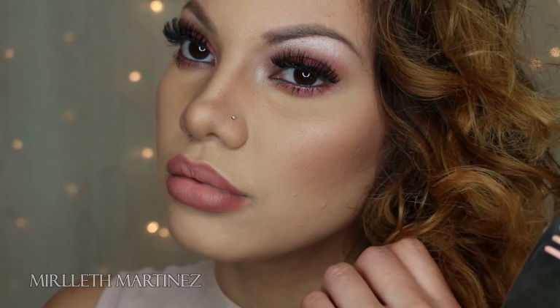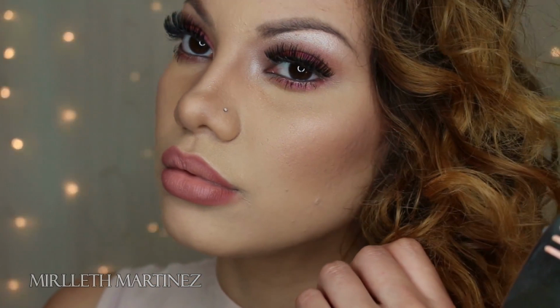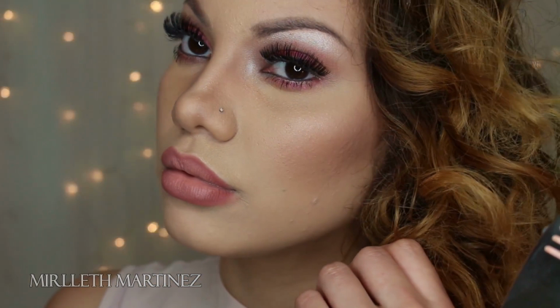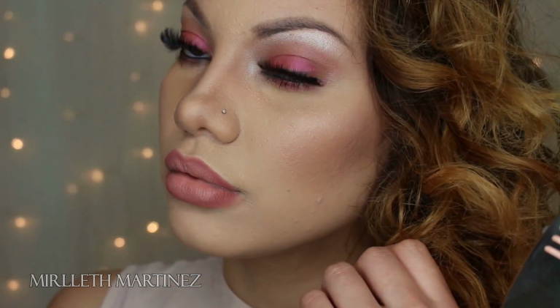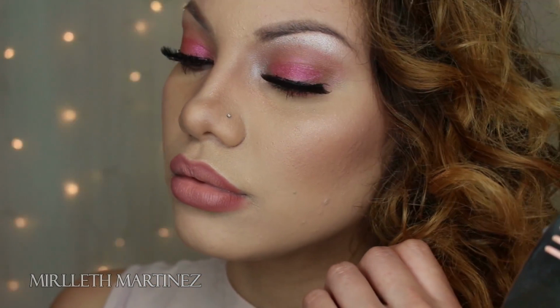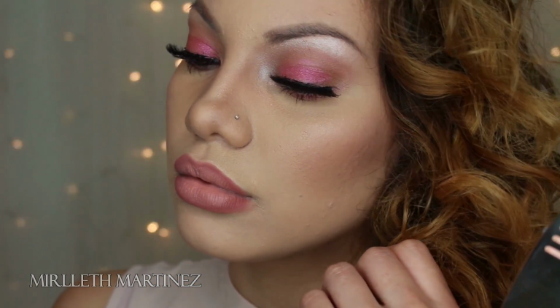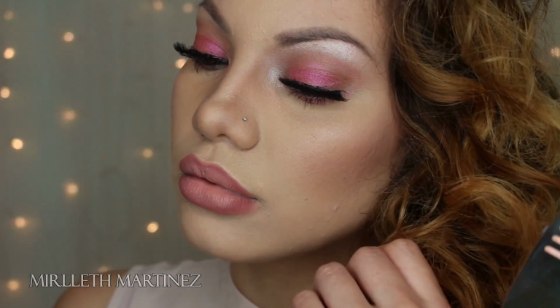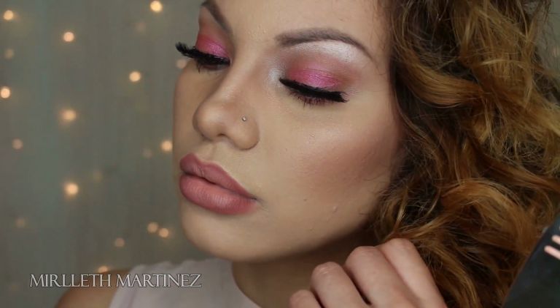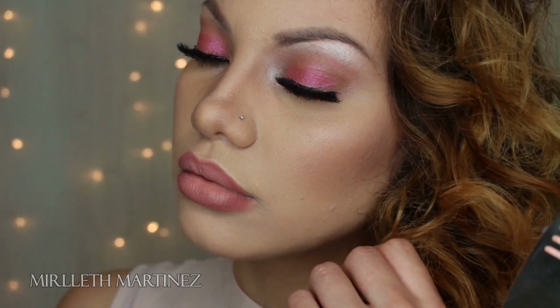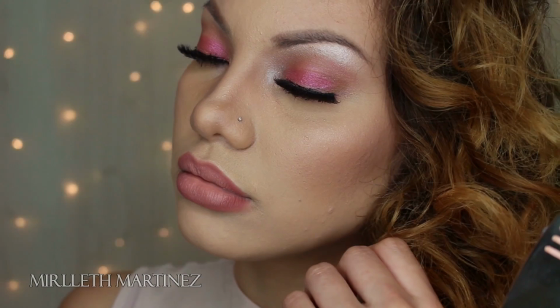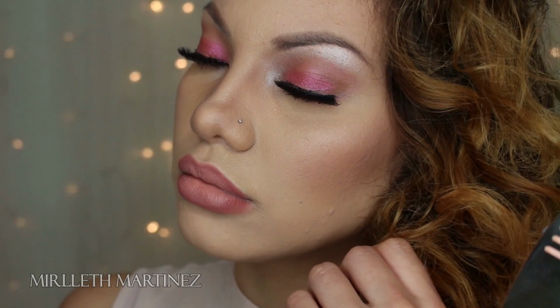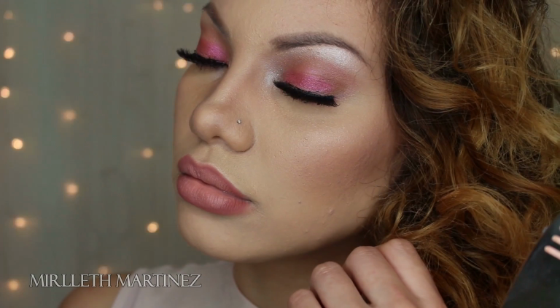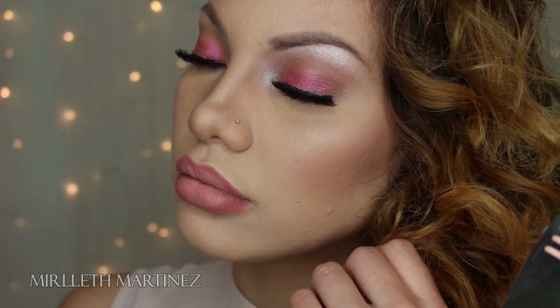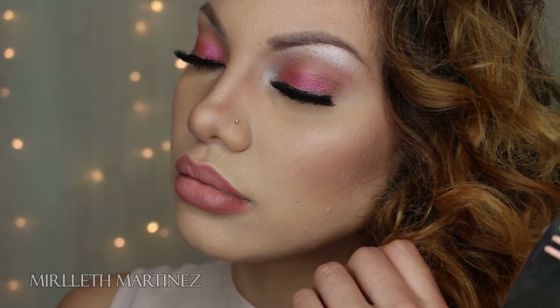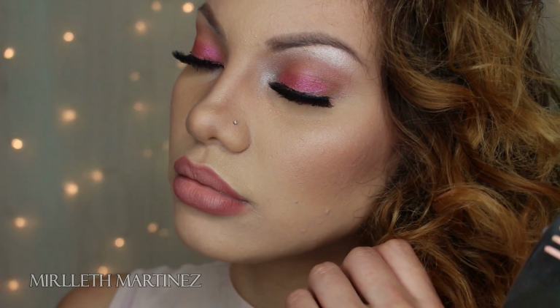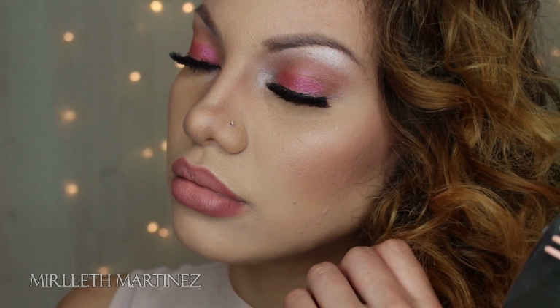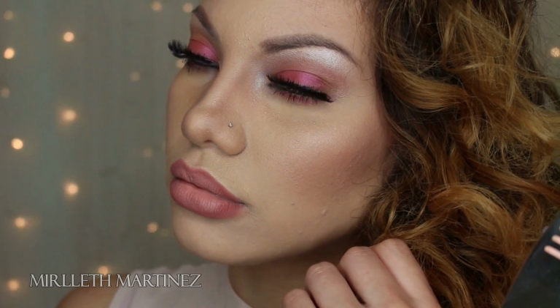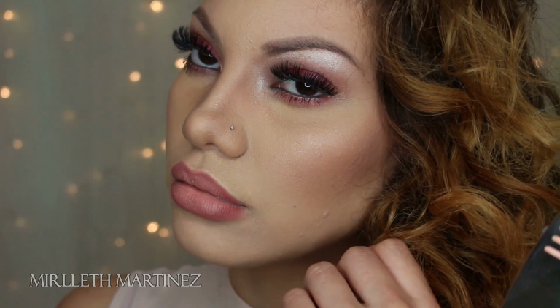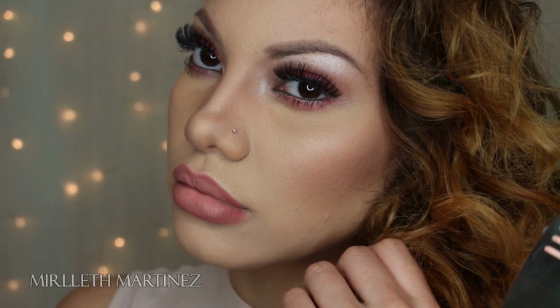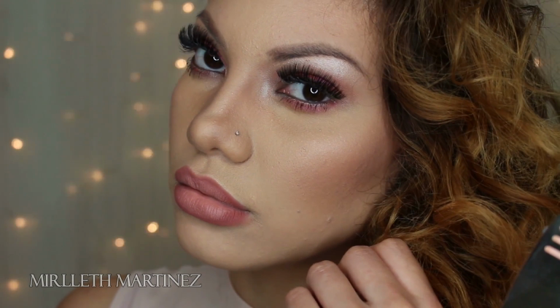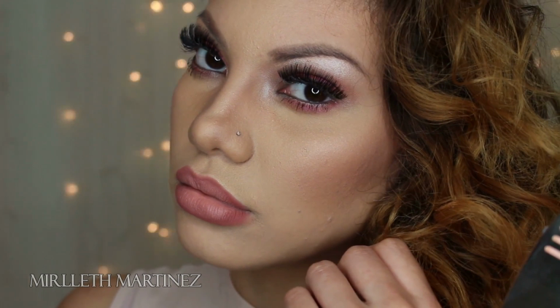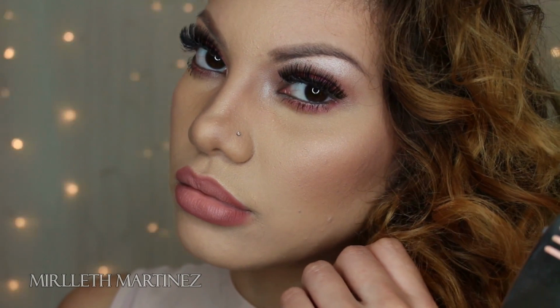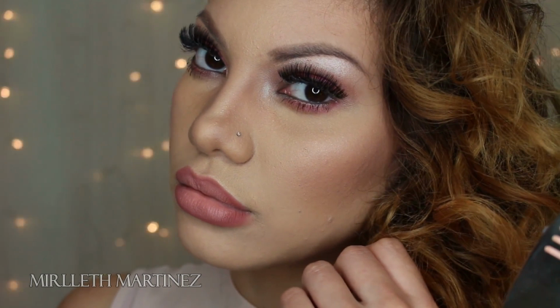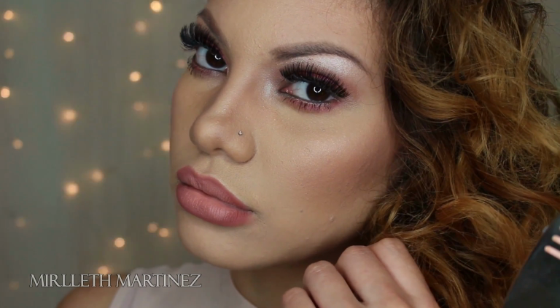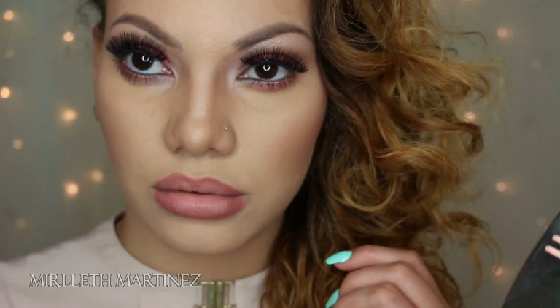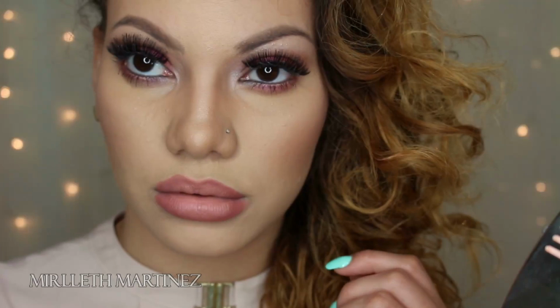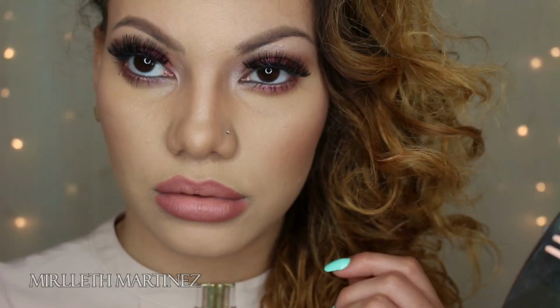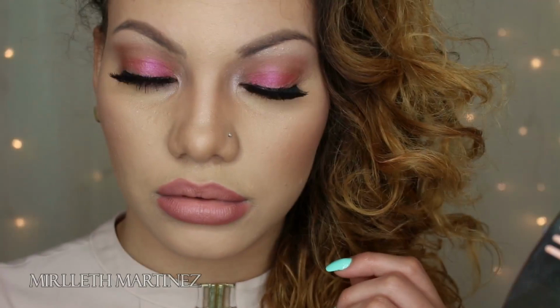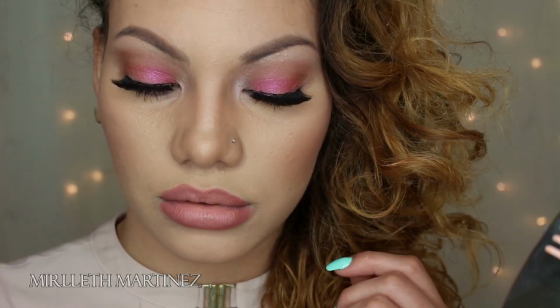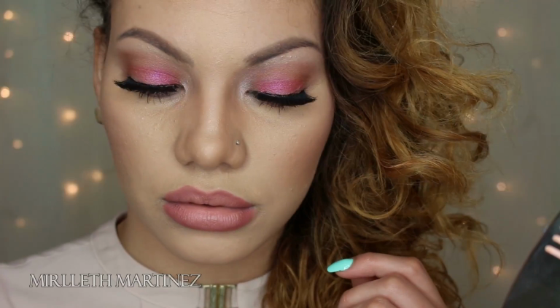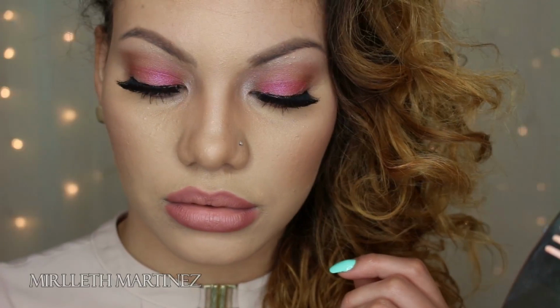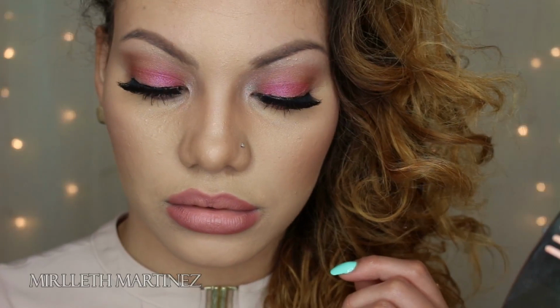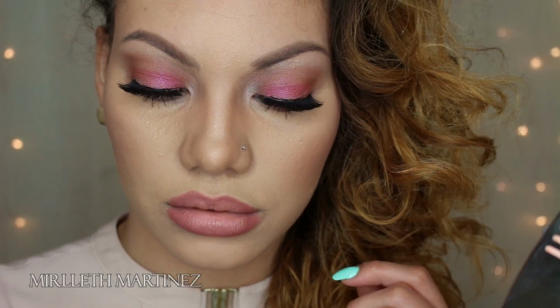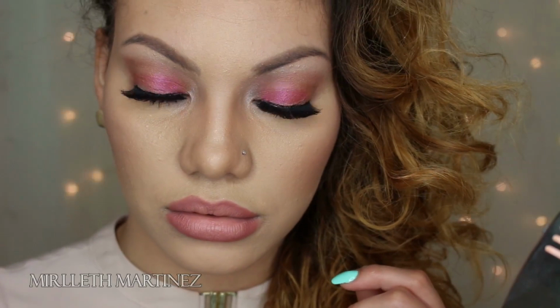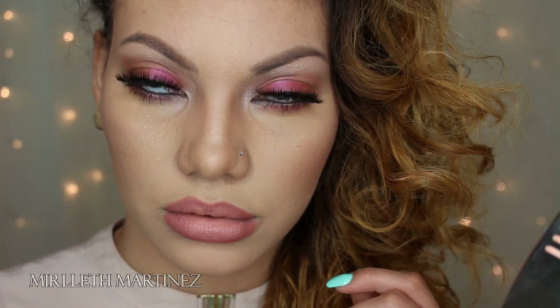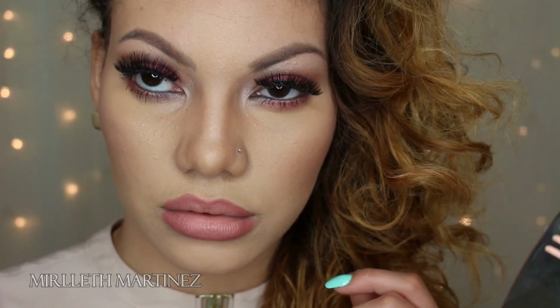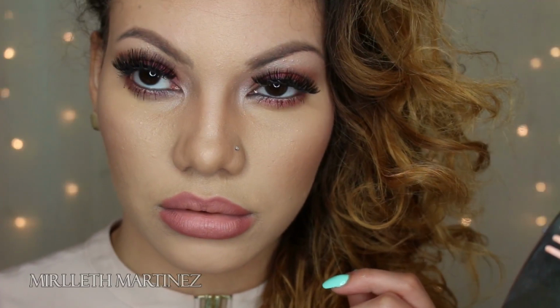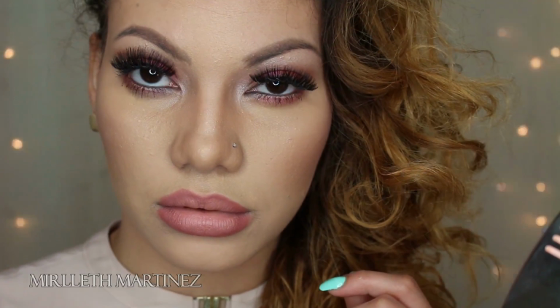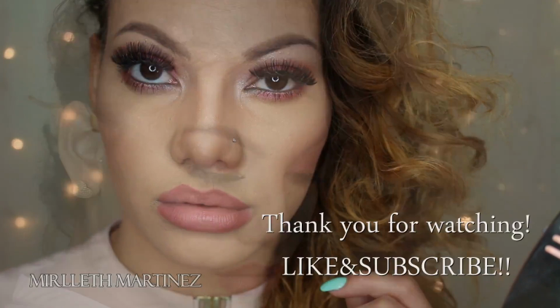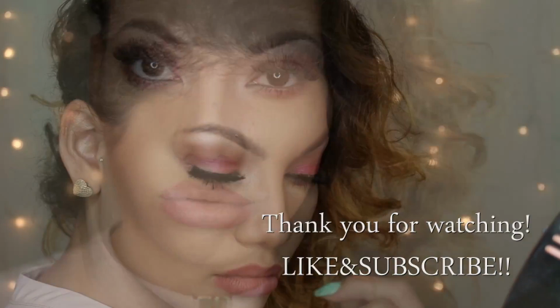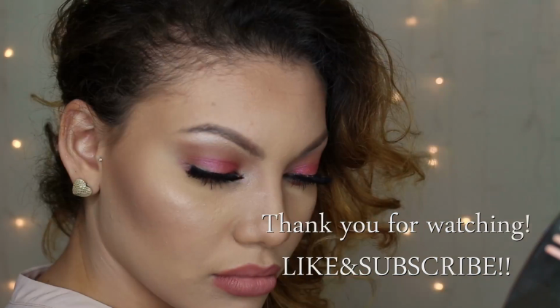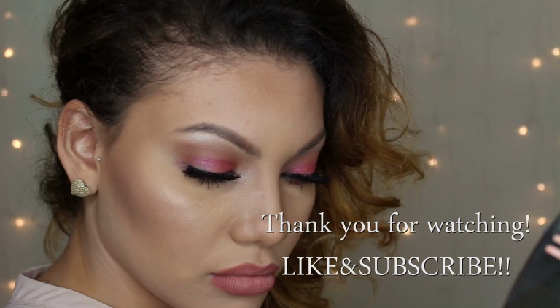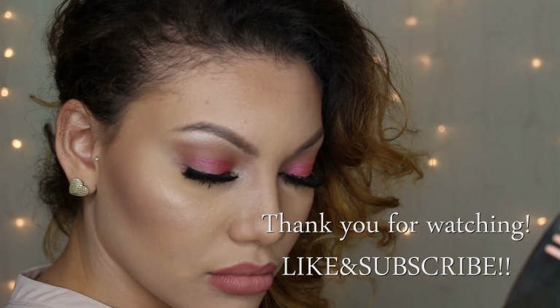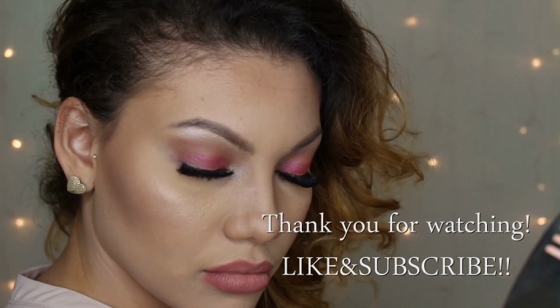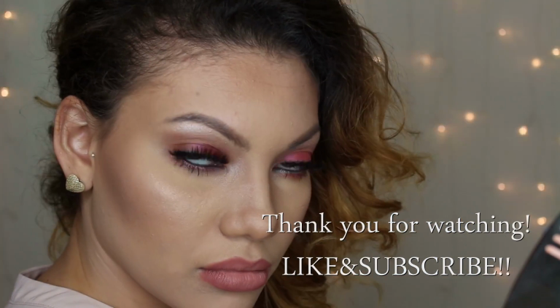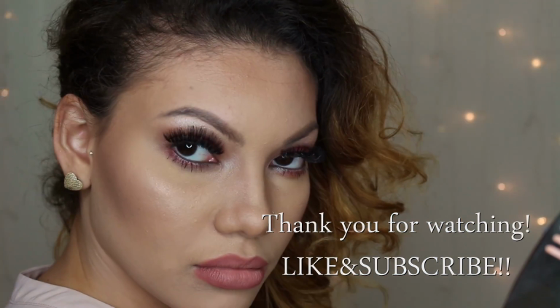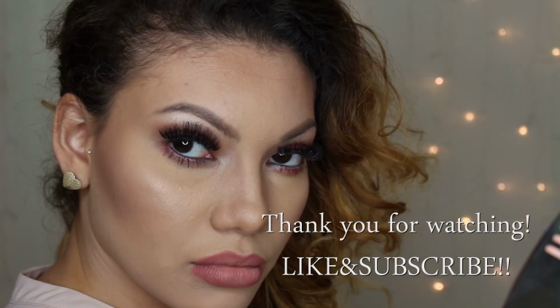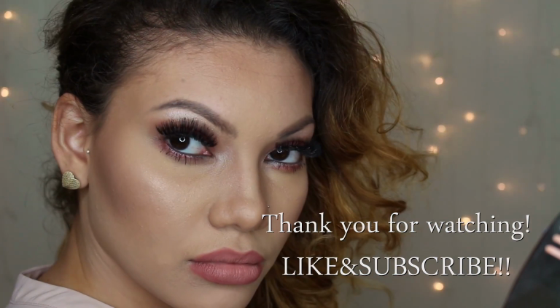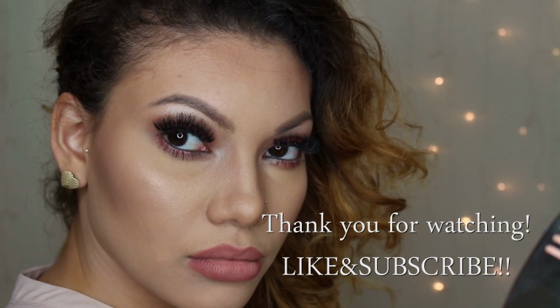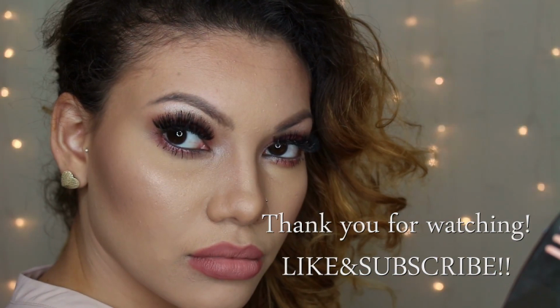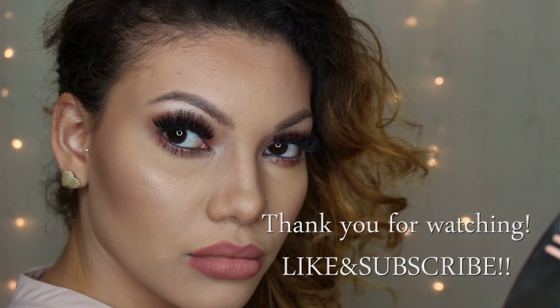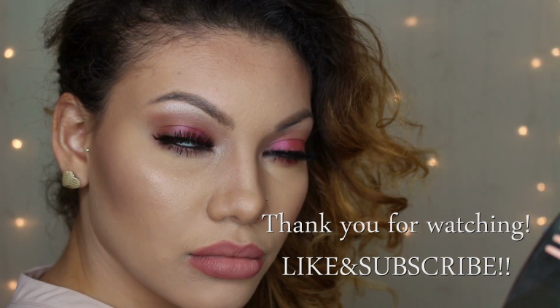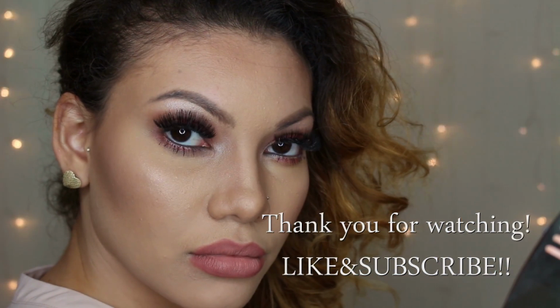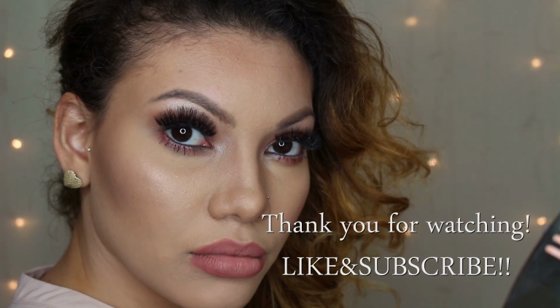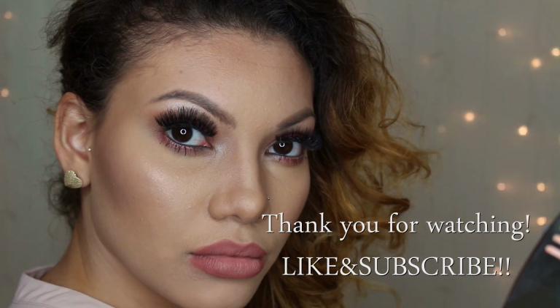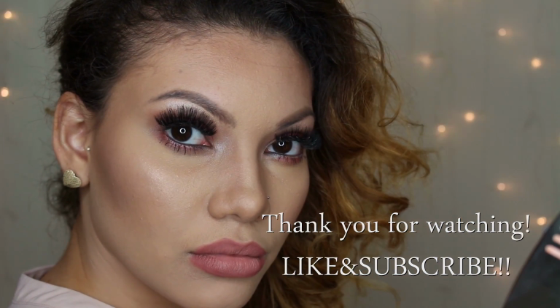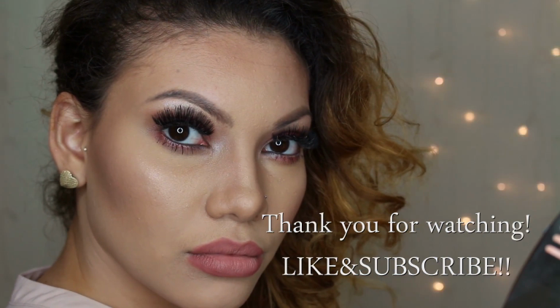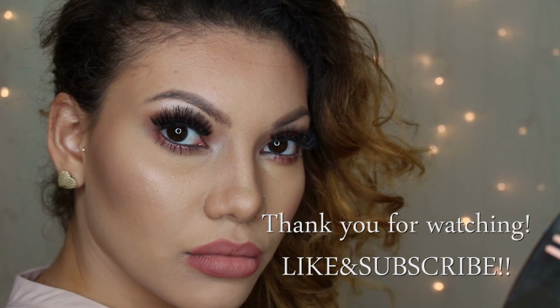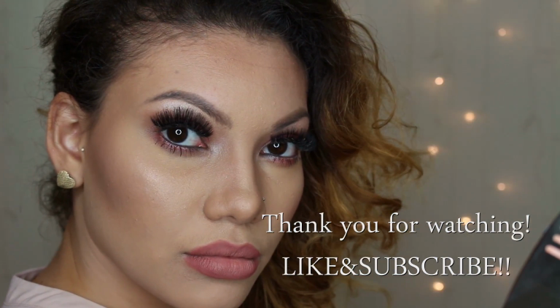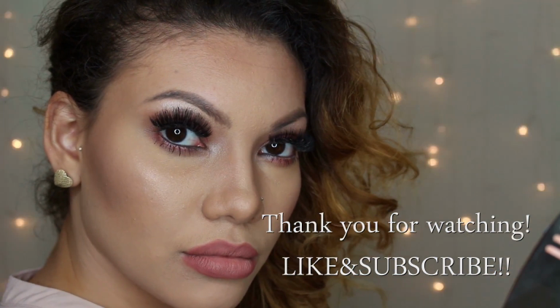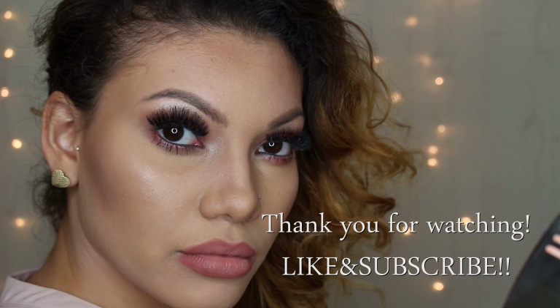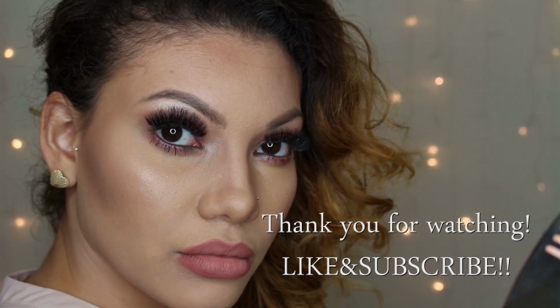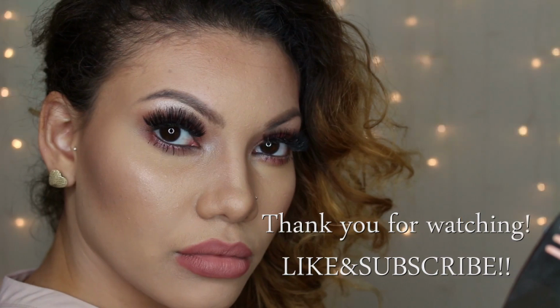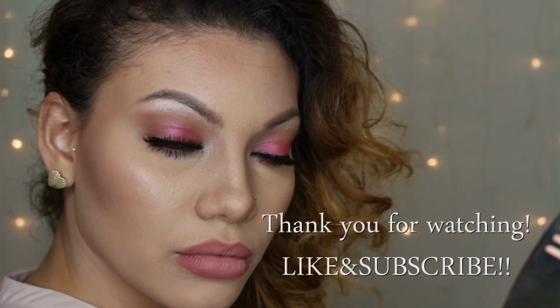And this is it for the look, guys! I really hope you enjoyed it. Thank you so much for watching — I will see you in my fourth video. Bye!